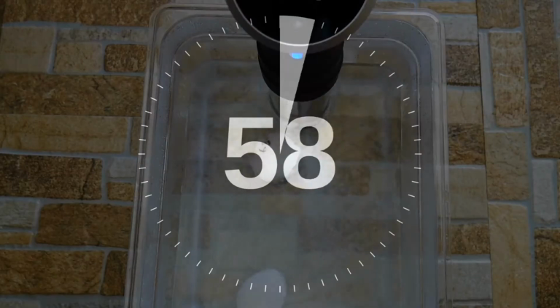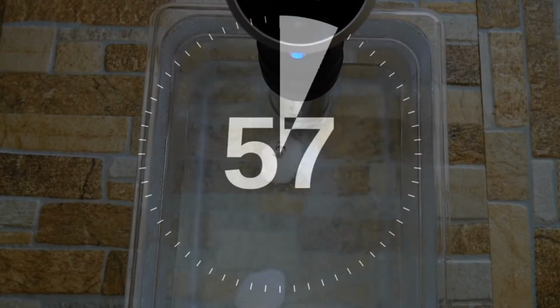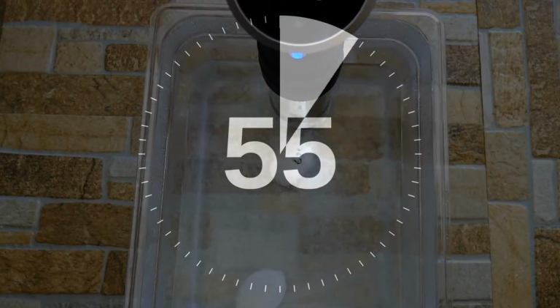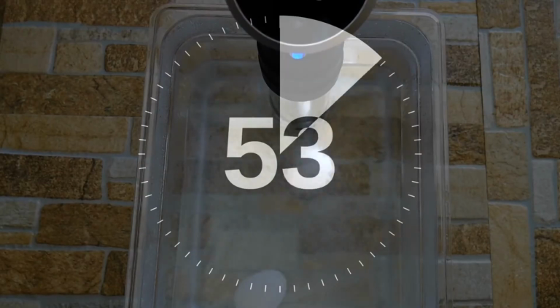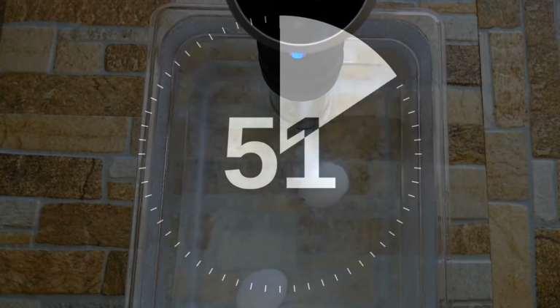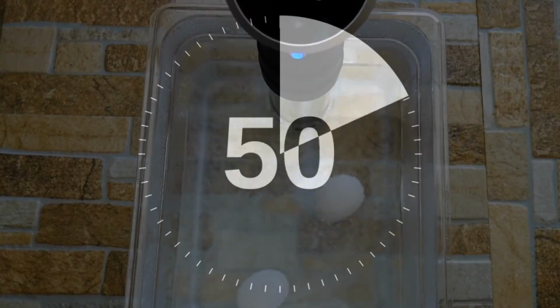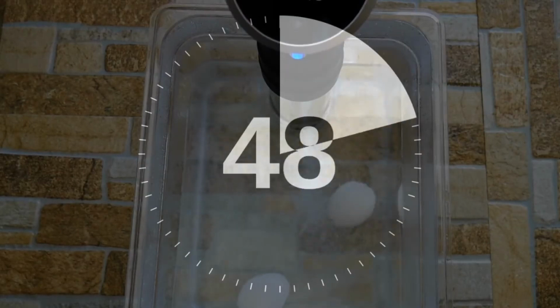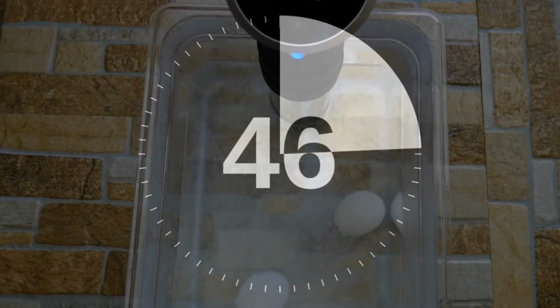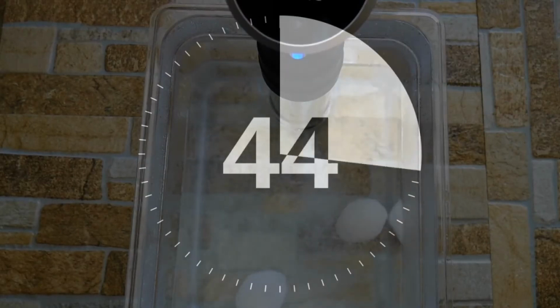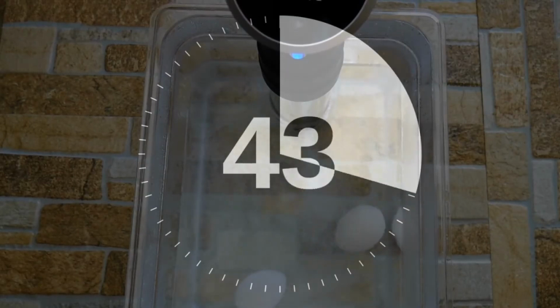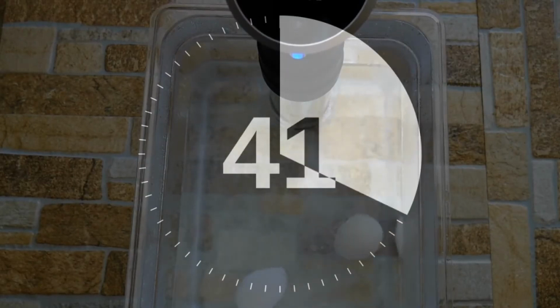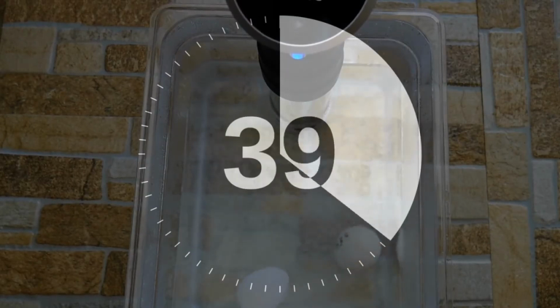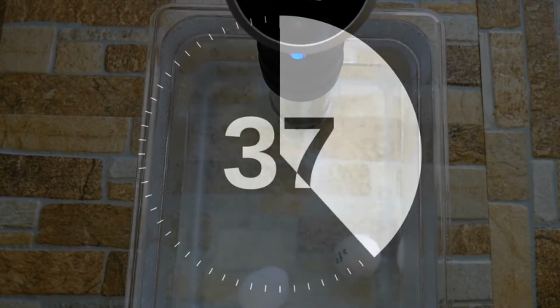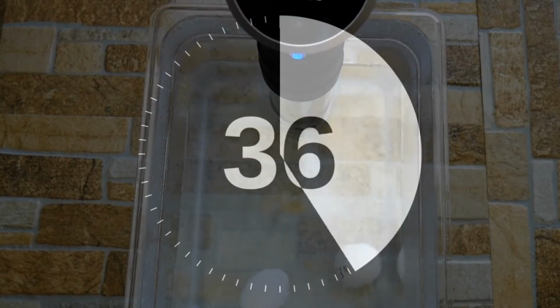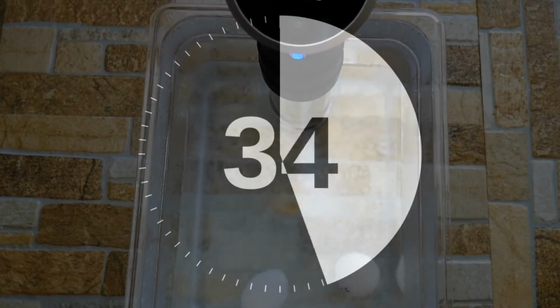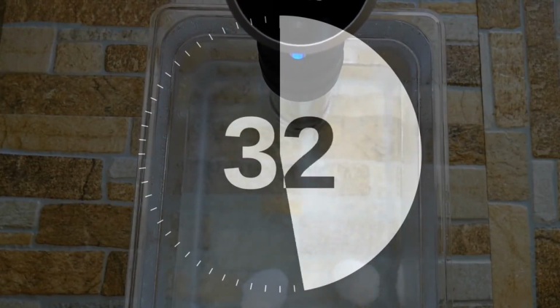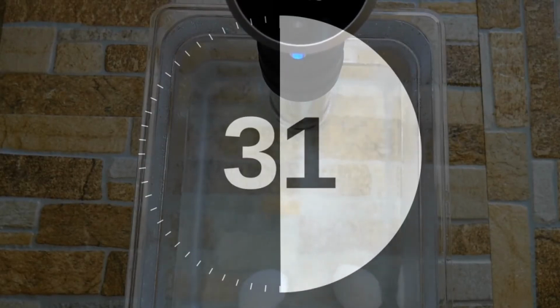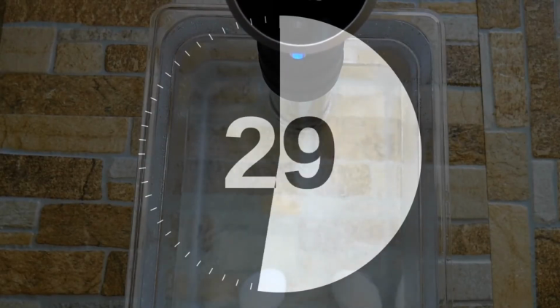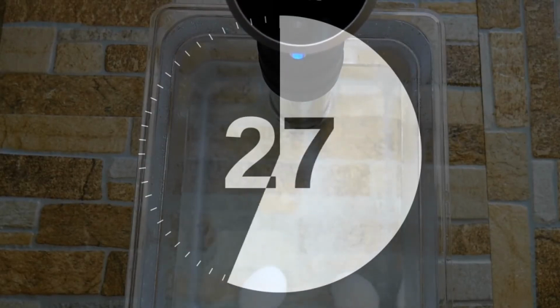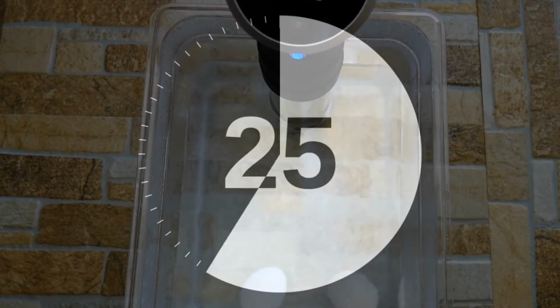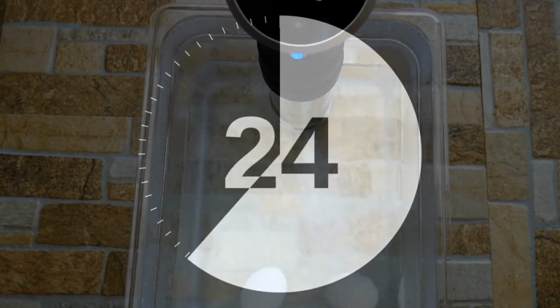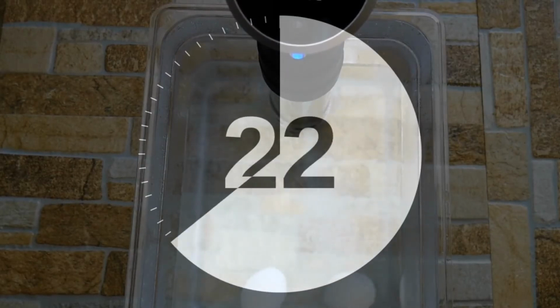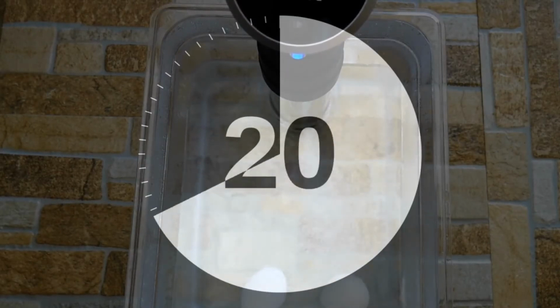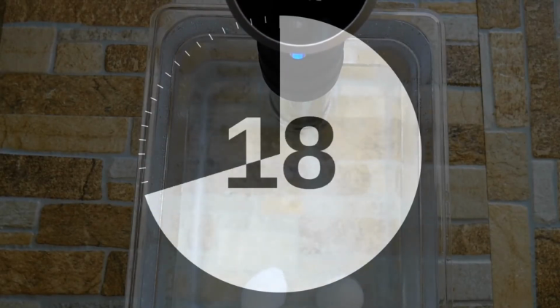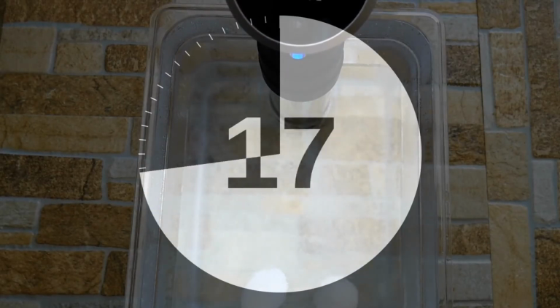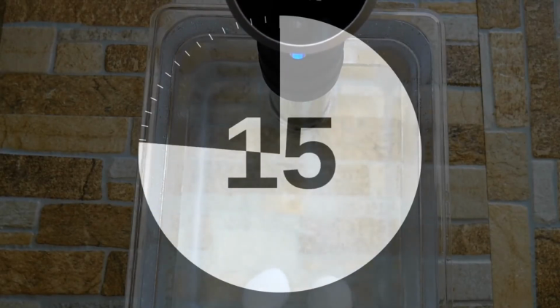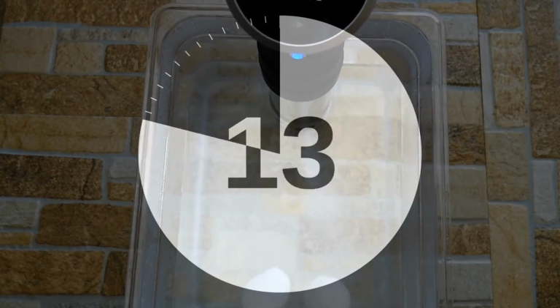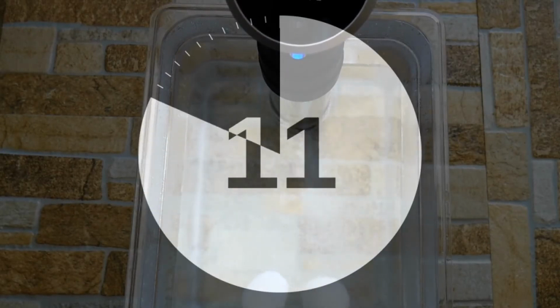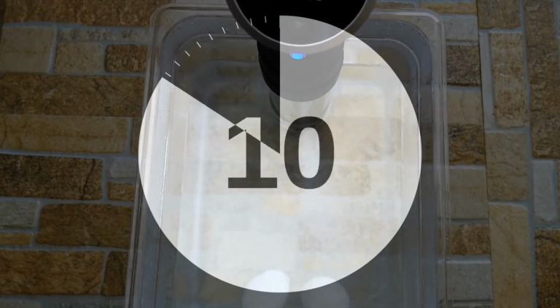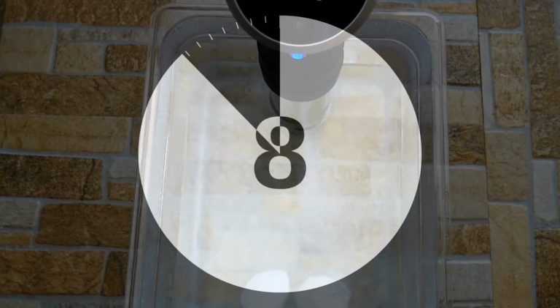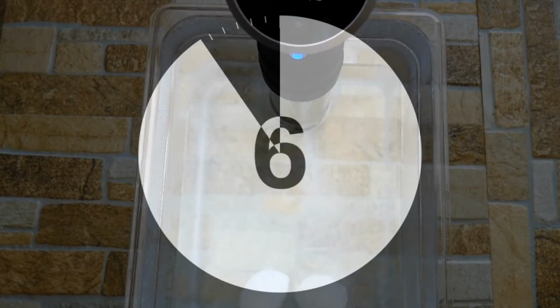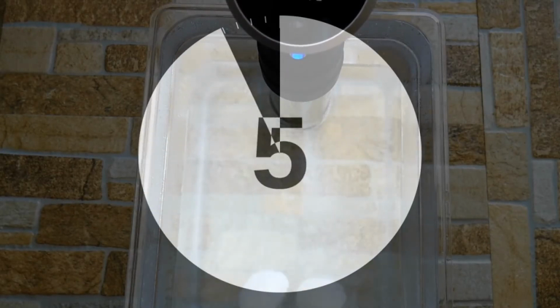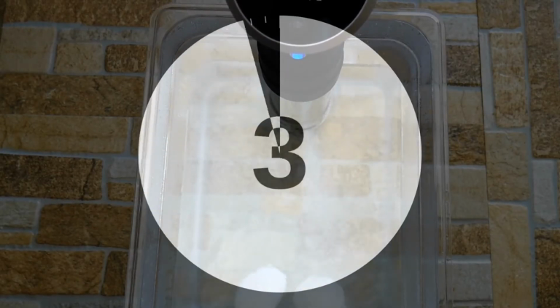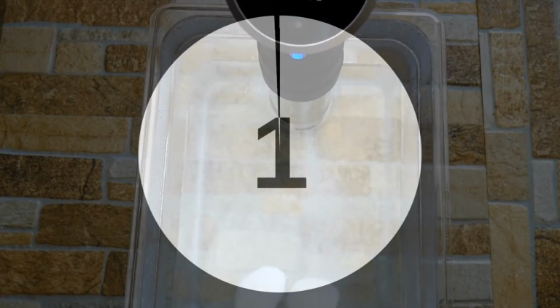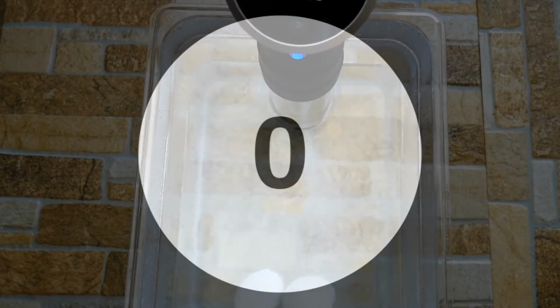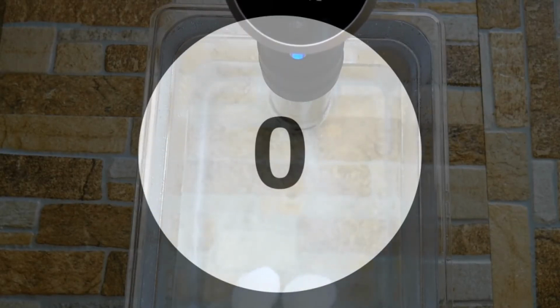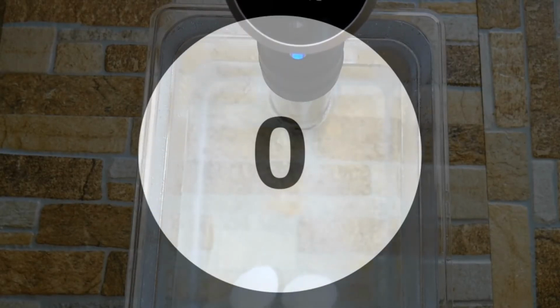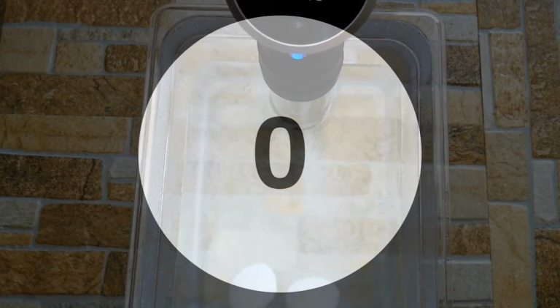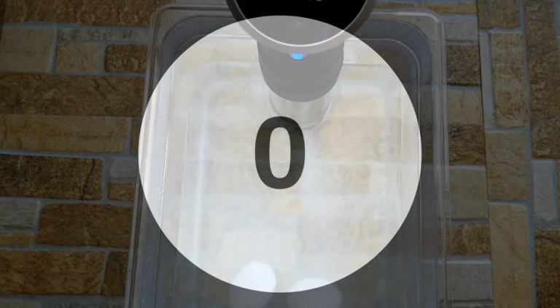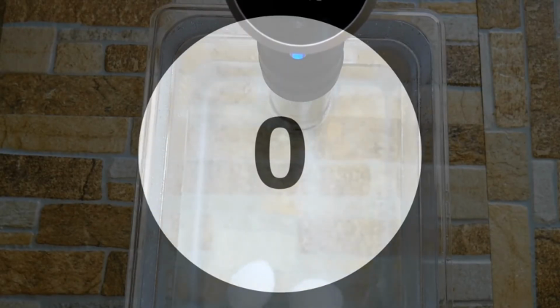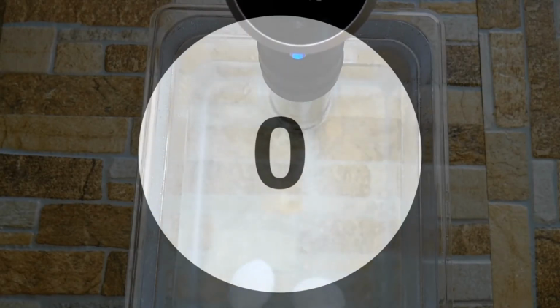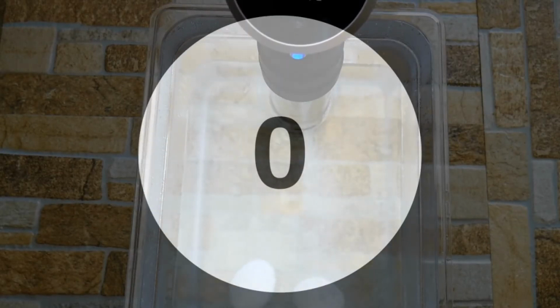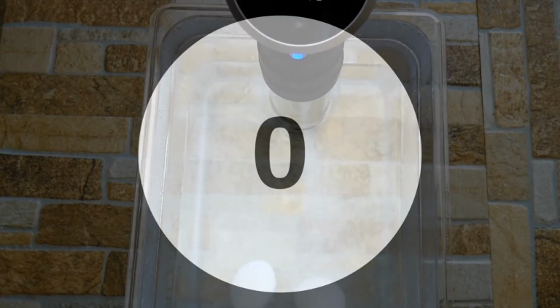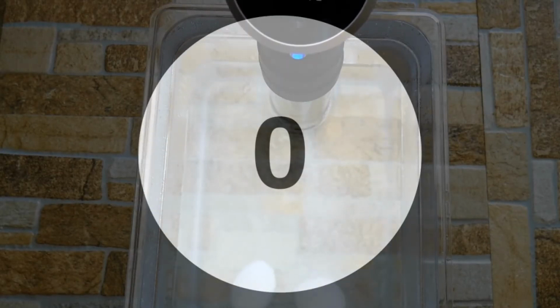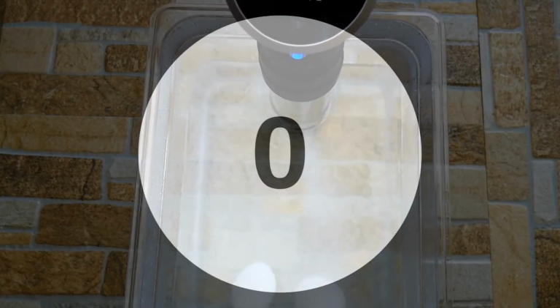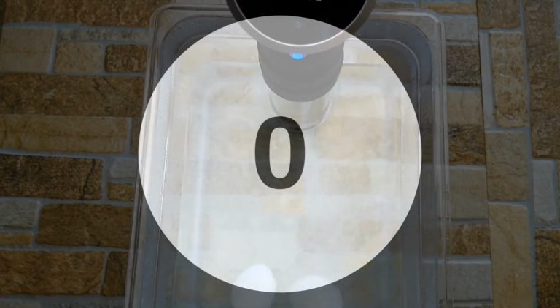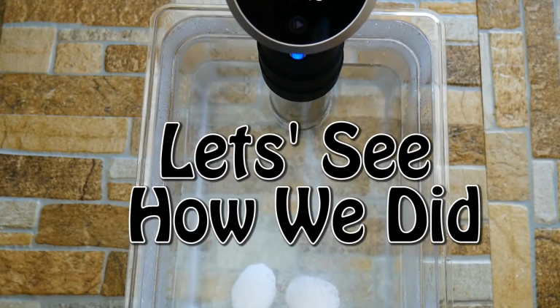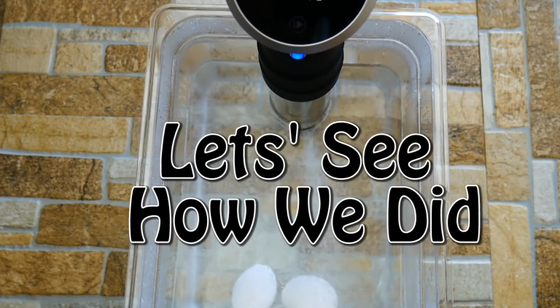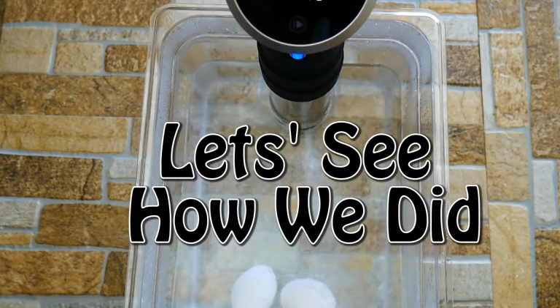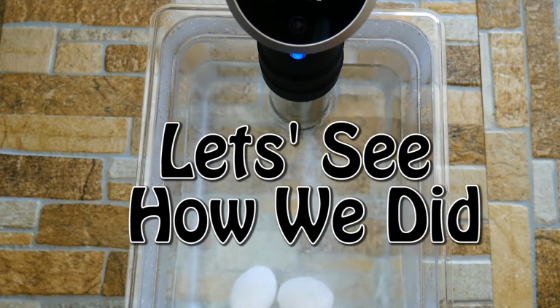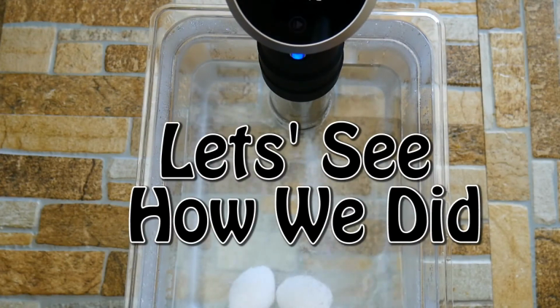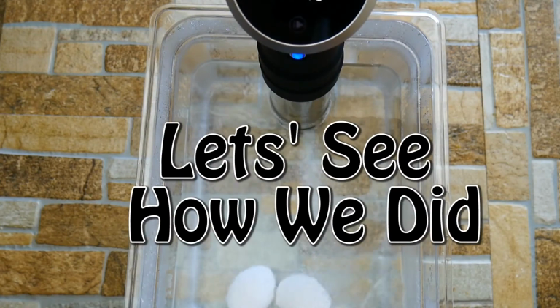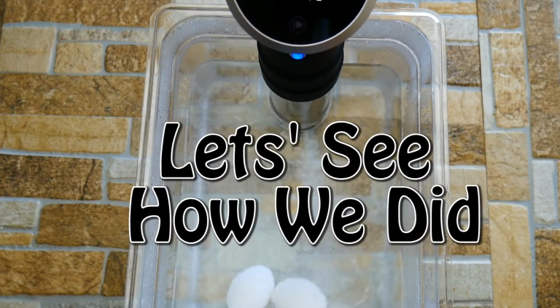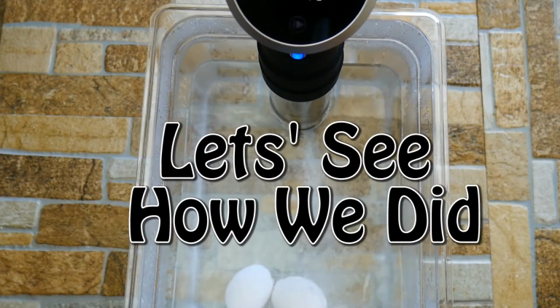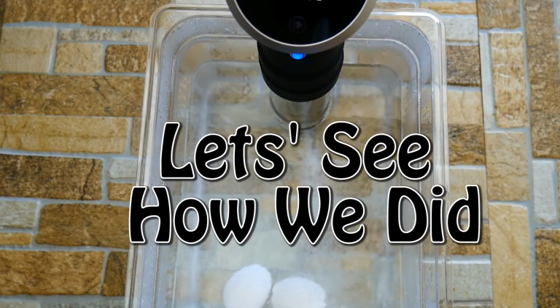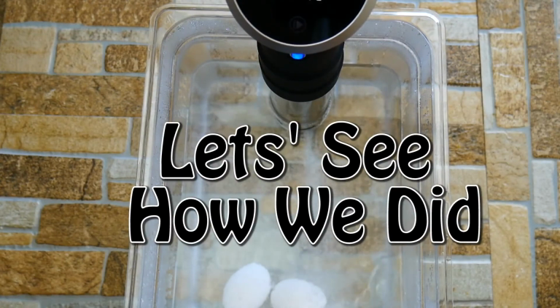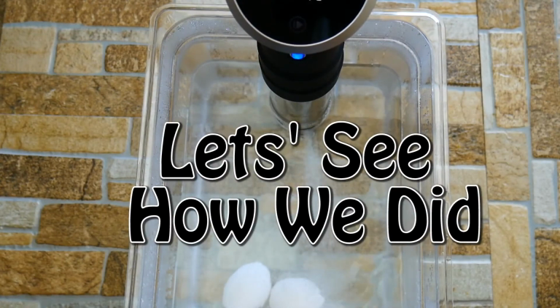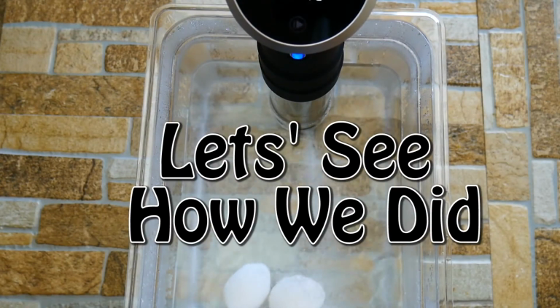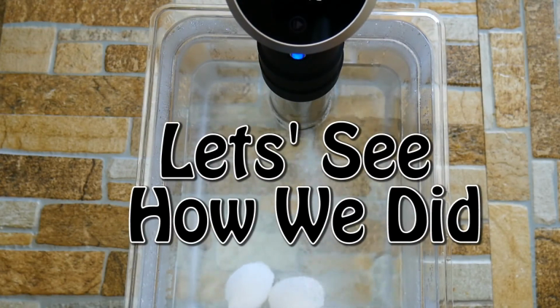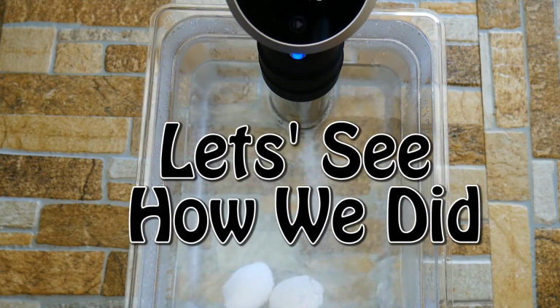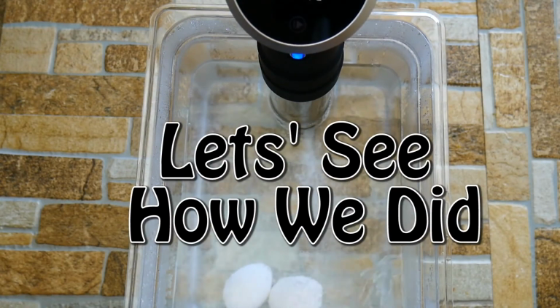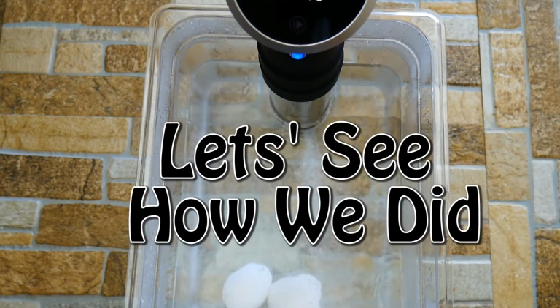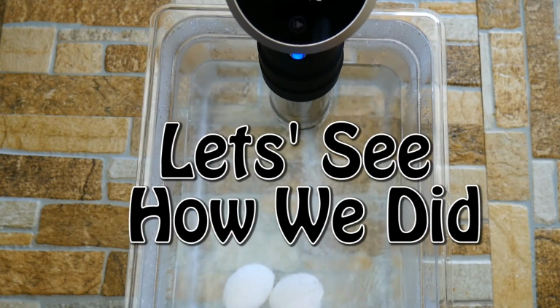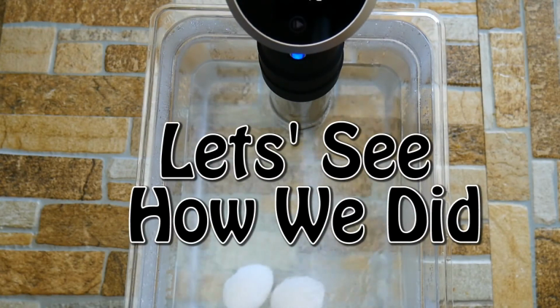Hands off — that's what's cool about this. We're going to let the water and the heat take care of all the work for us. So after one hour, we're going to check and see how we did.